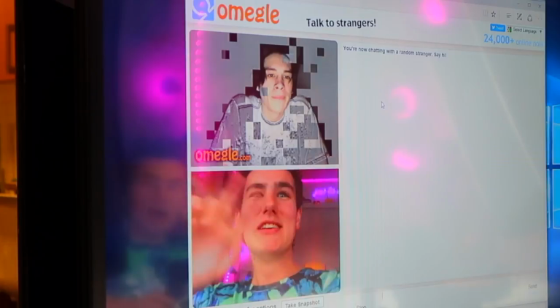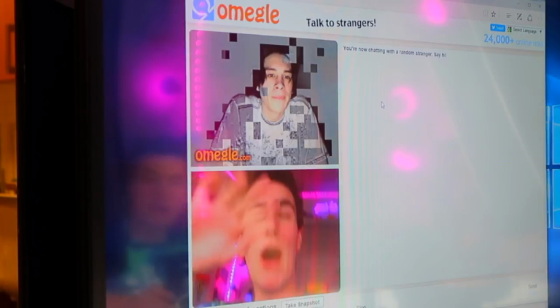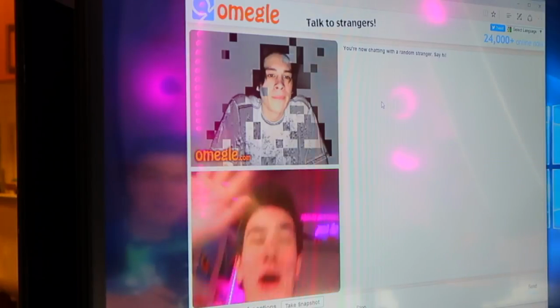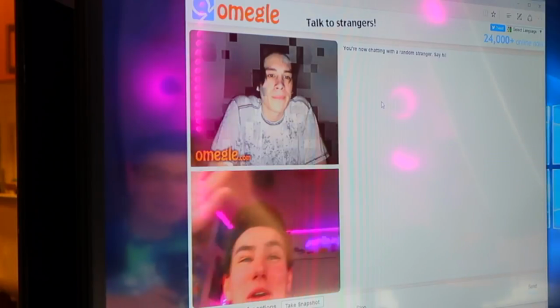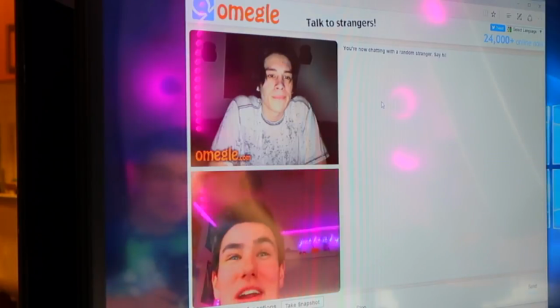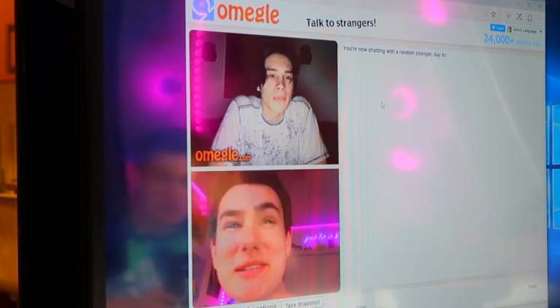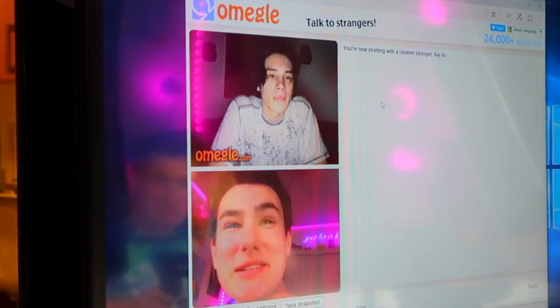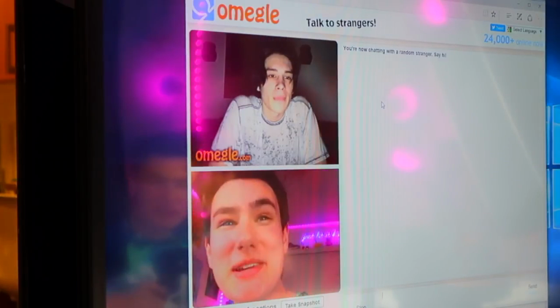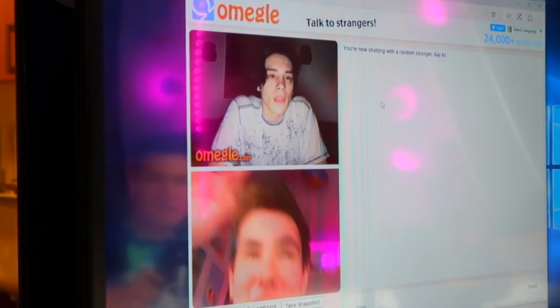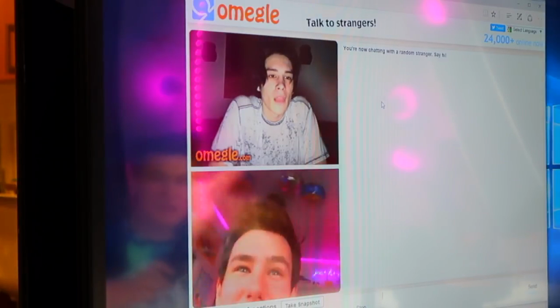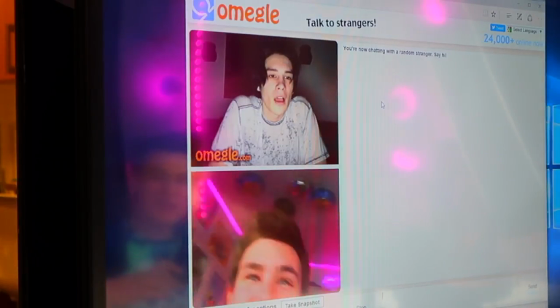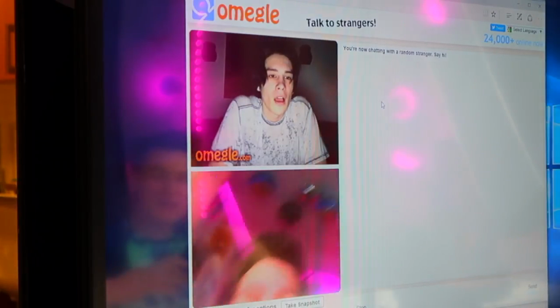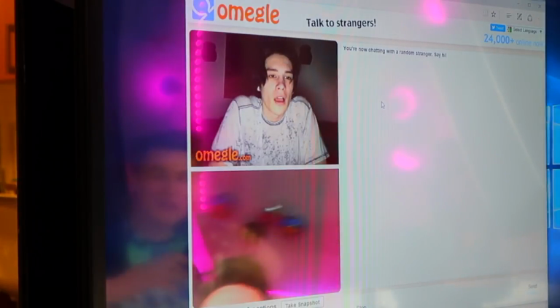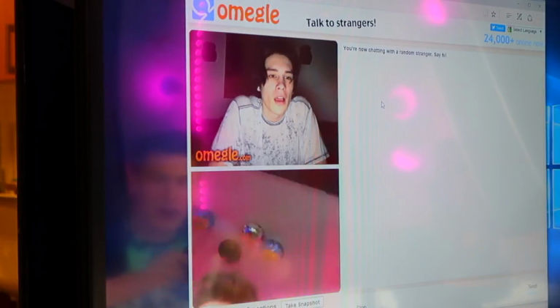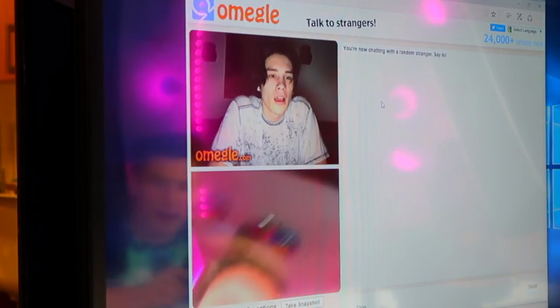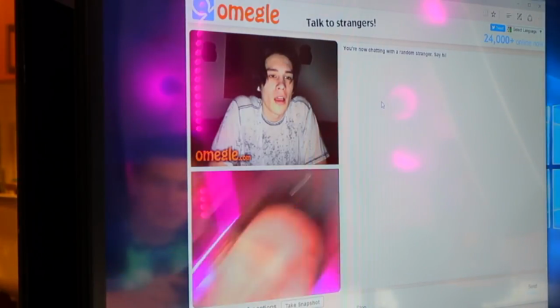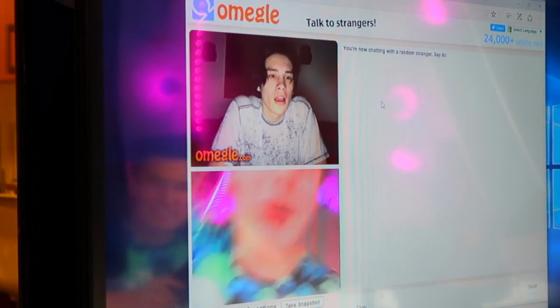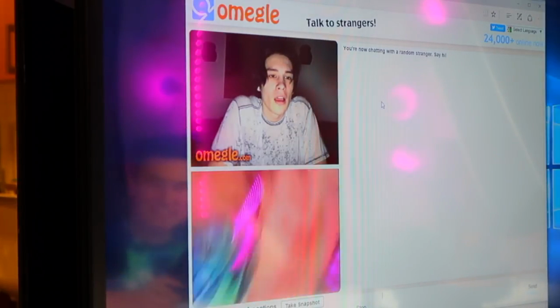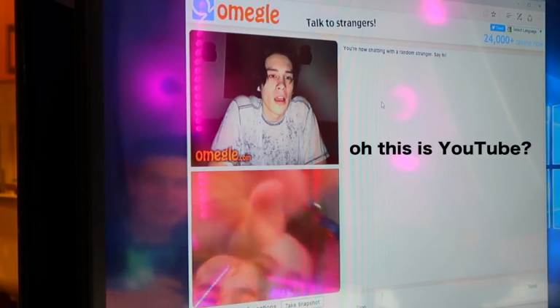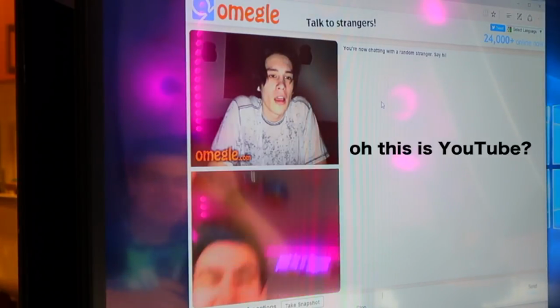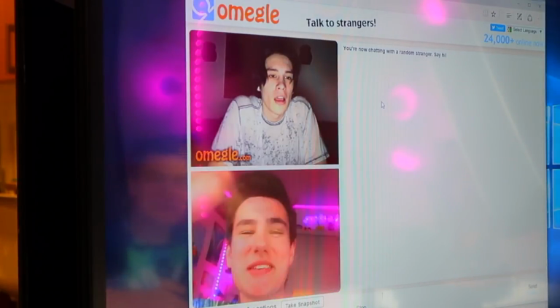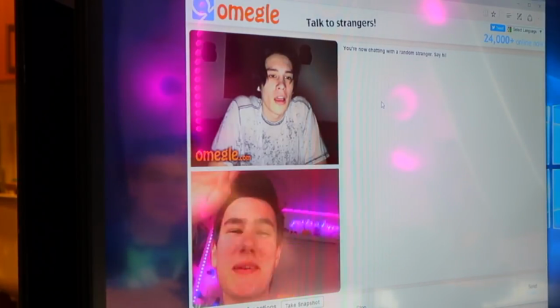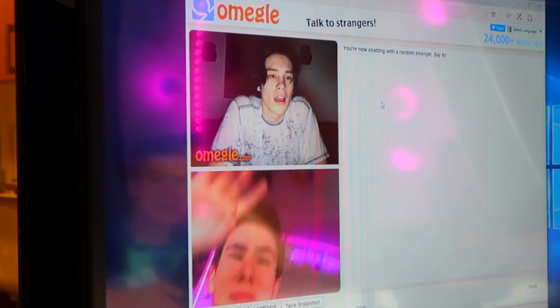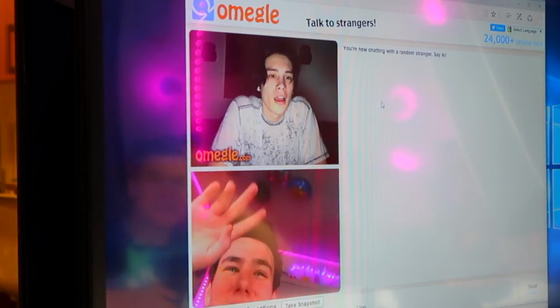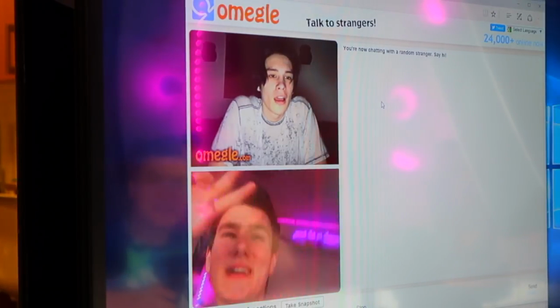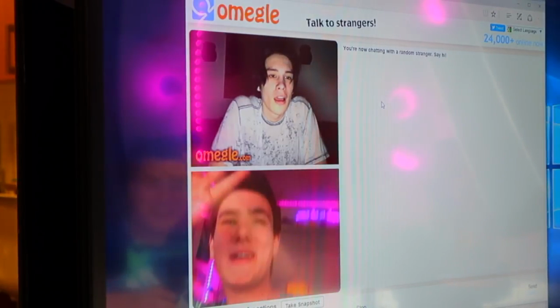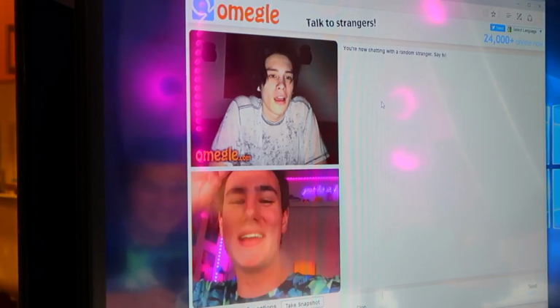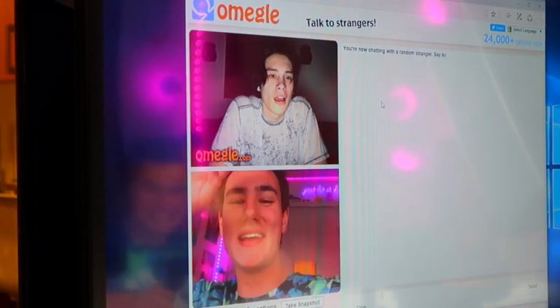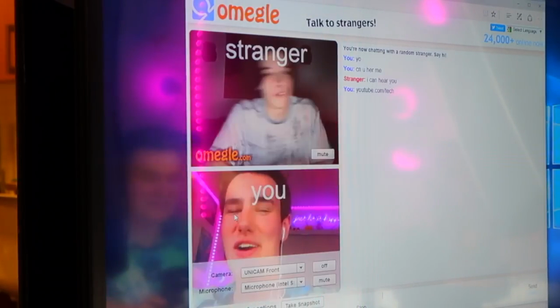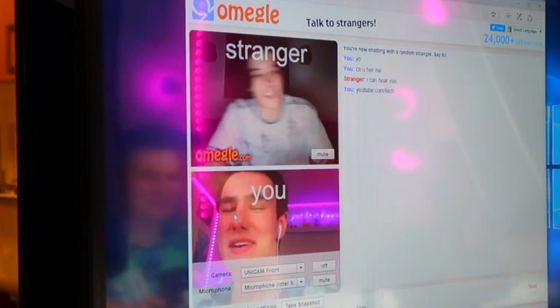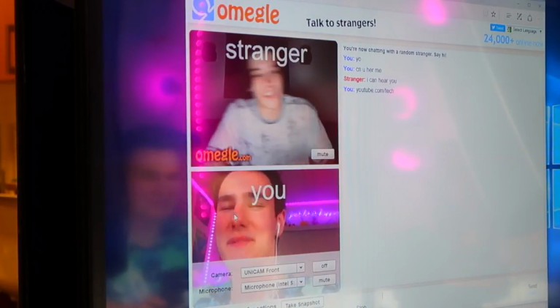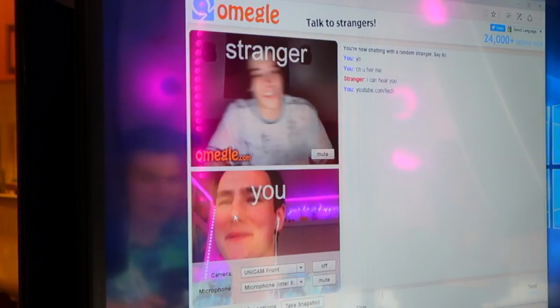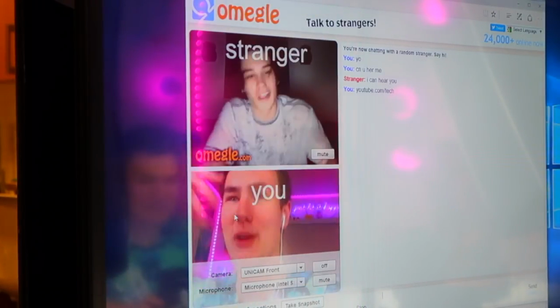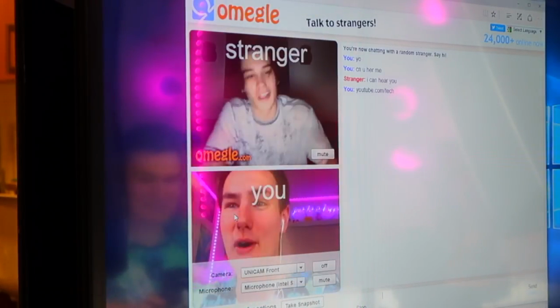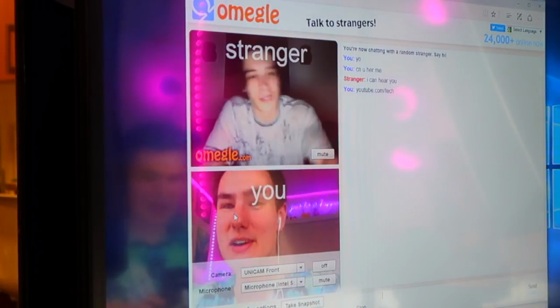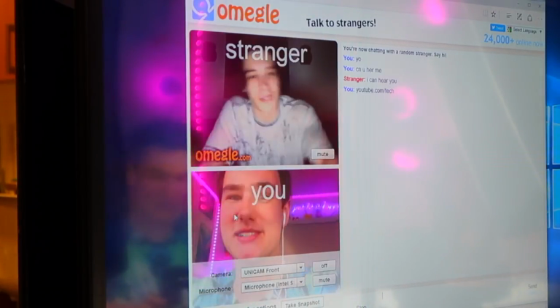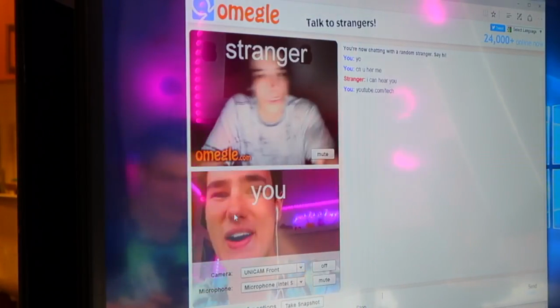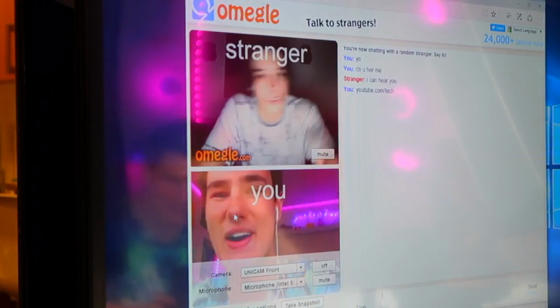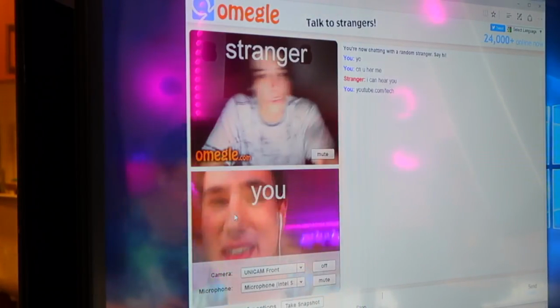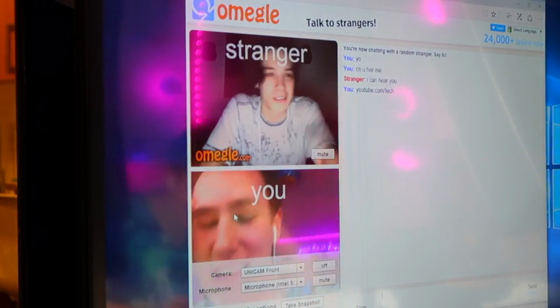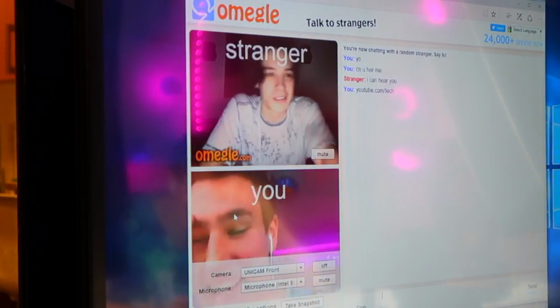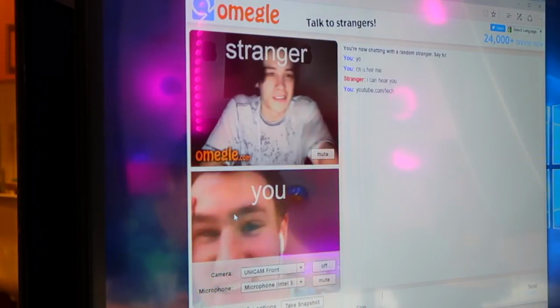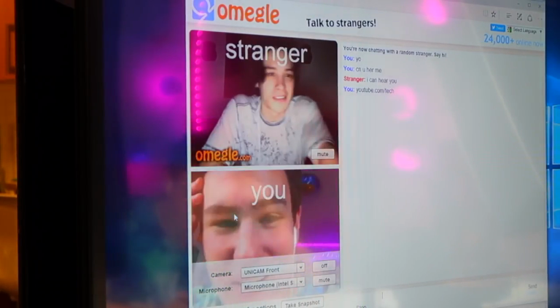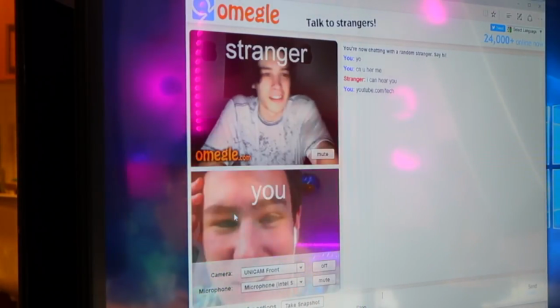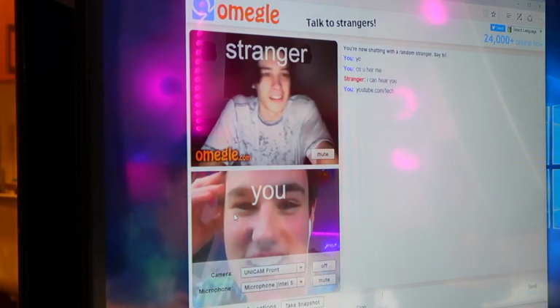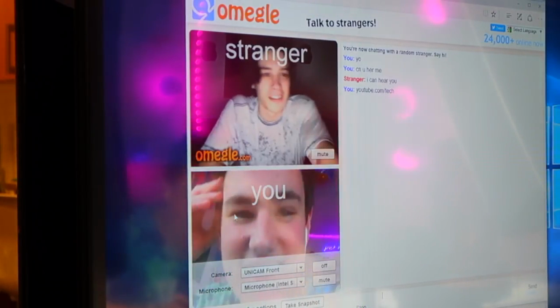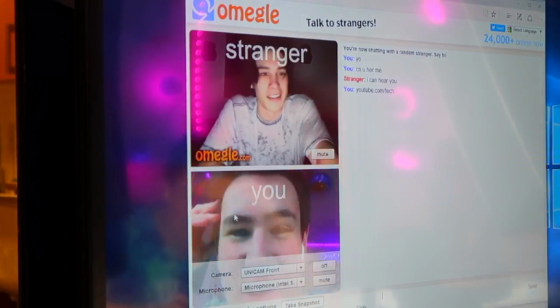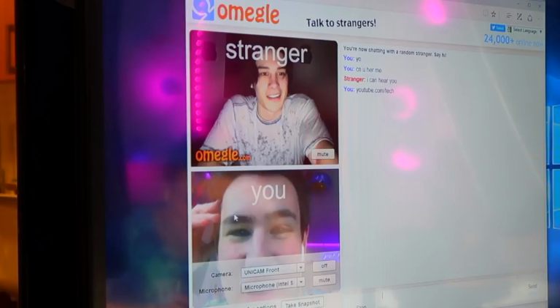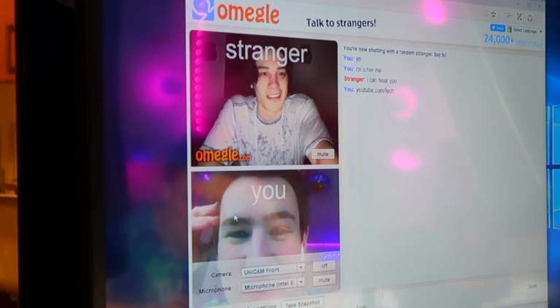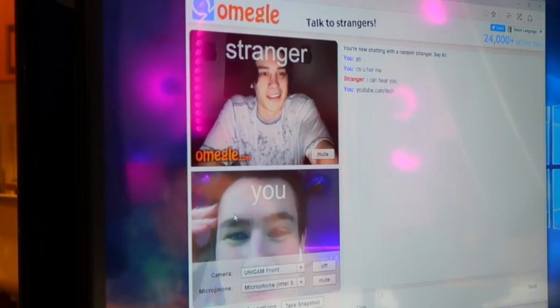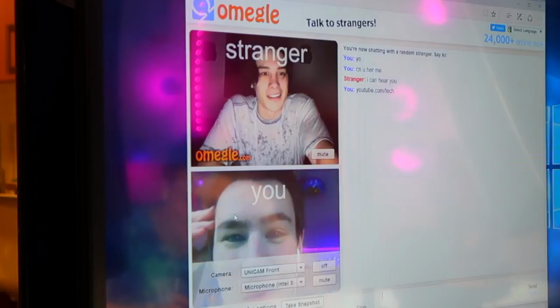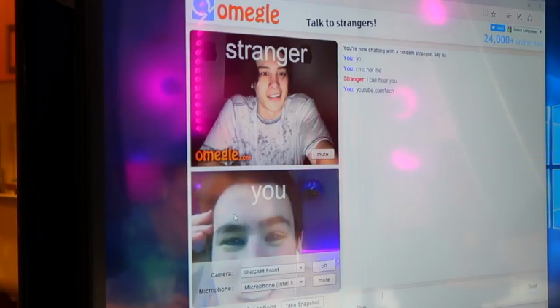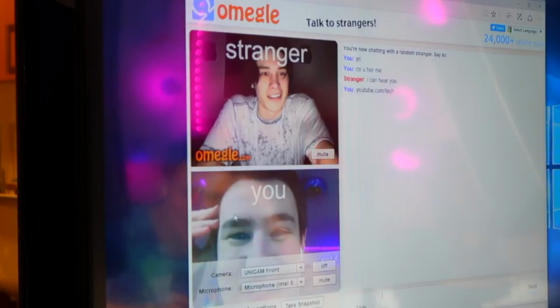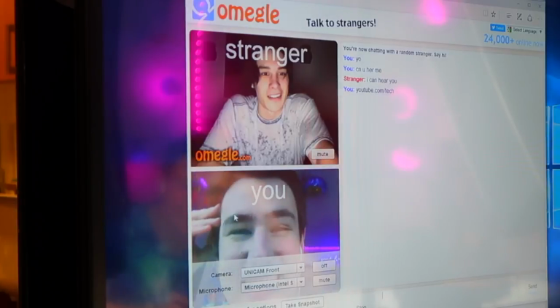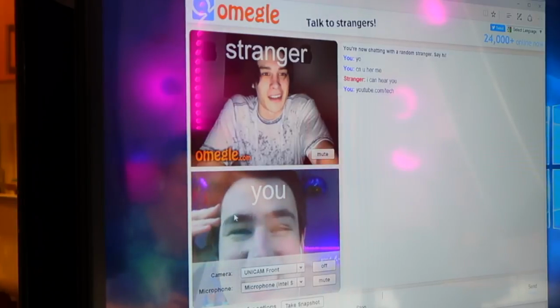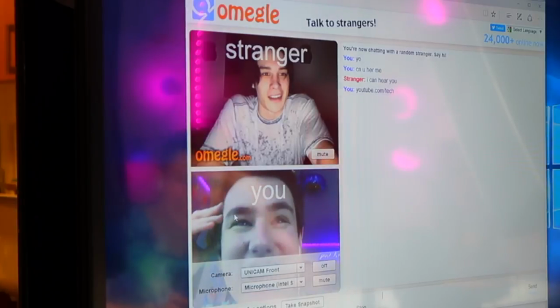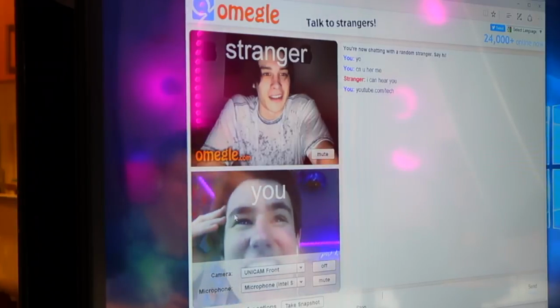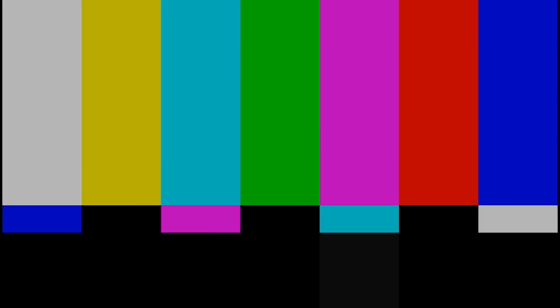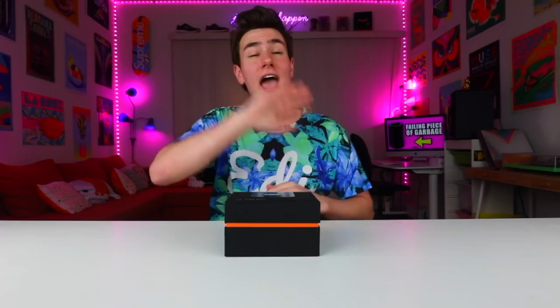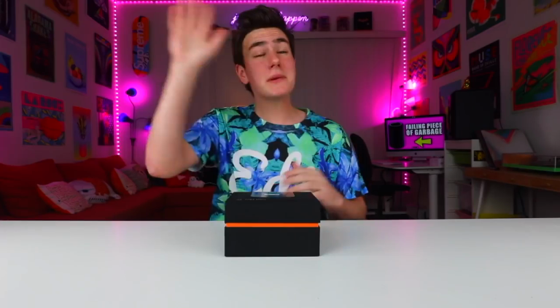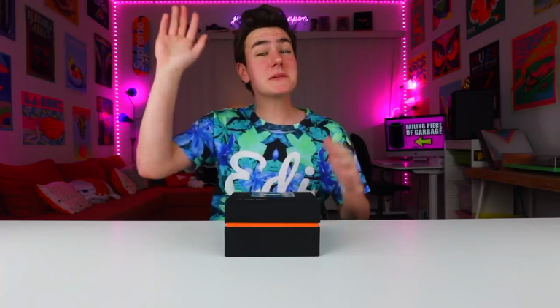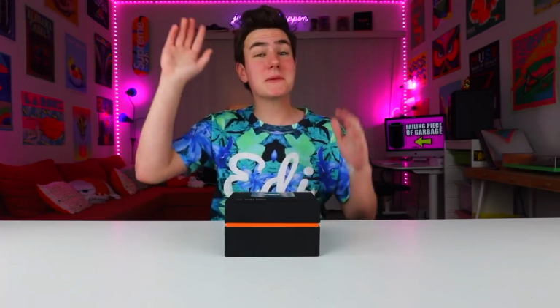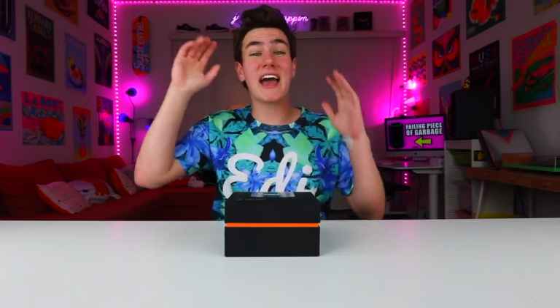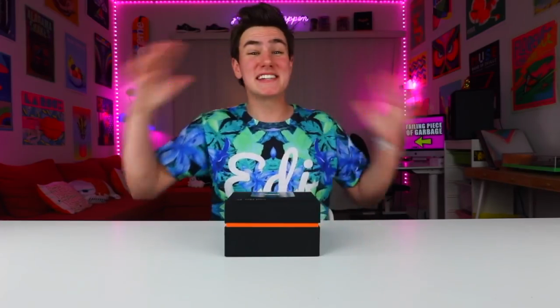Yo, you're in a YouTube video. Yo, yo, yo, yo. I'm testing out this computer, dude. You're a star, dude, like, literally. What? Hey, what's up, guys, Keaton here.